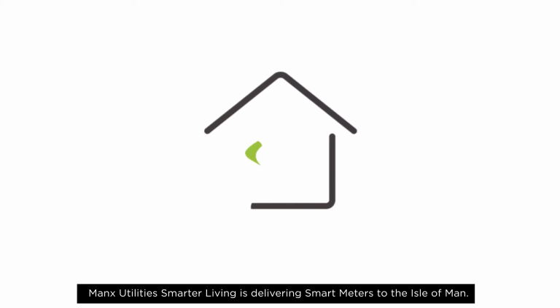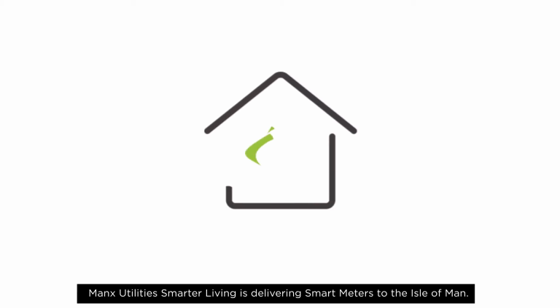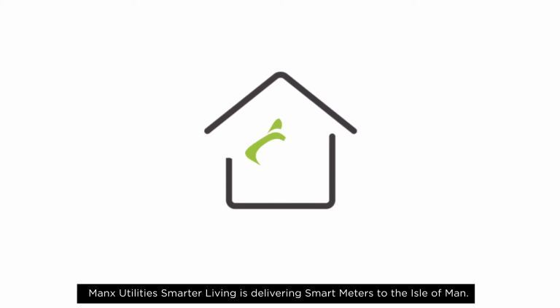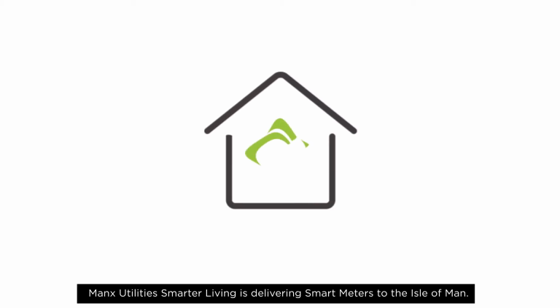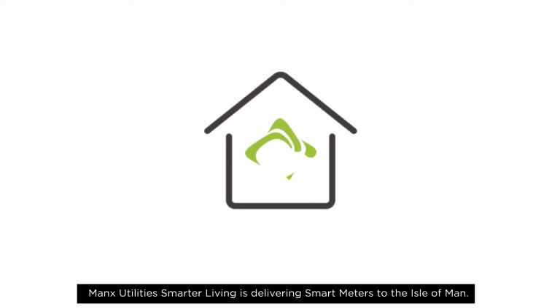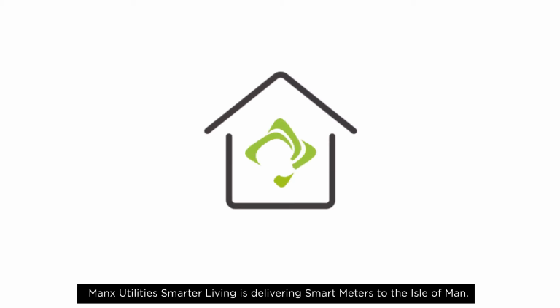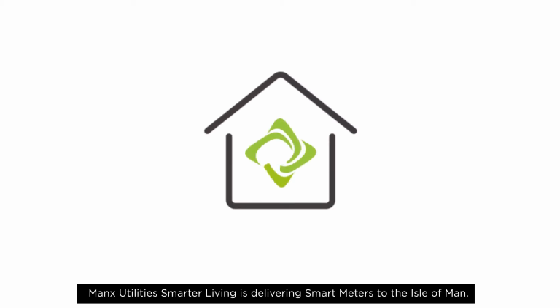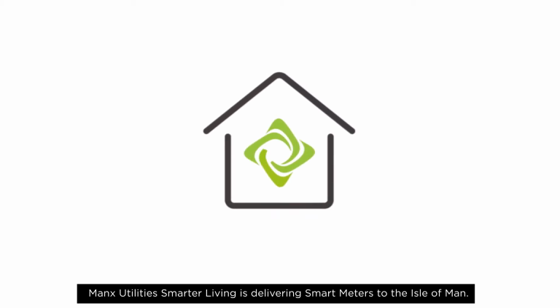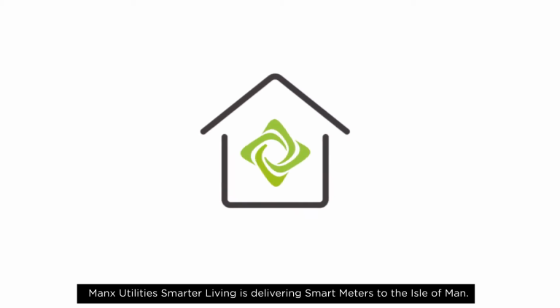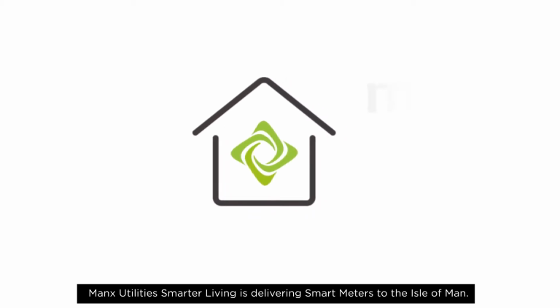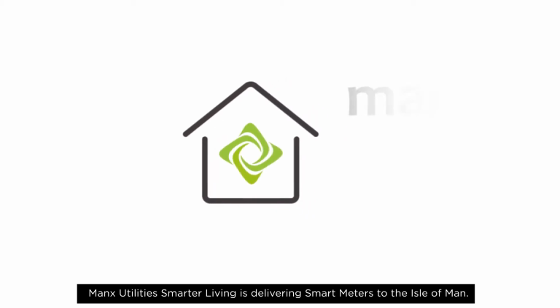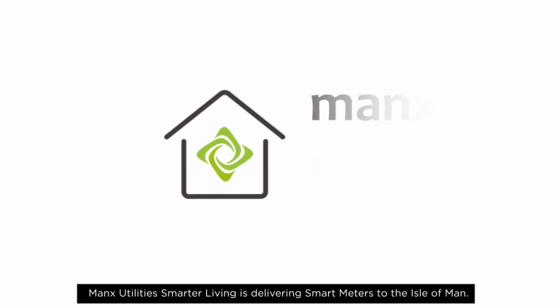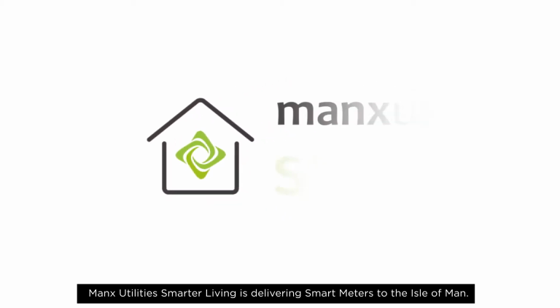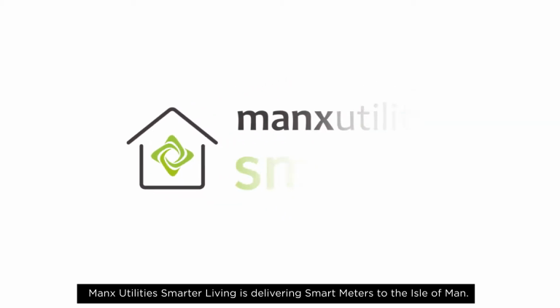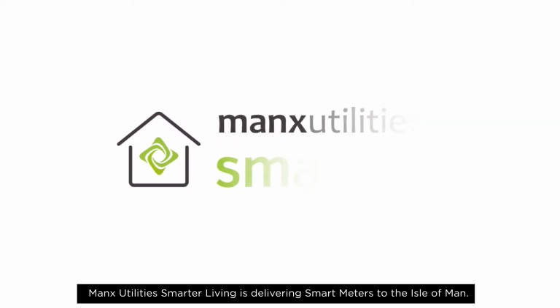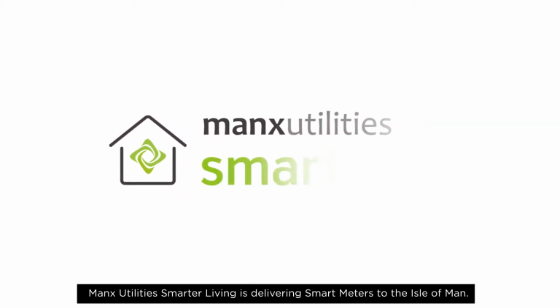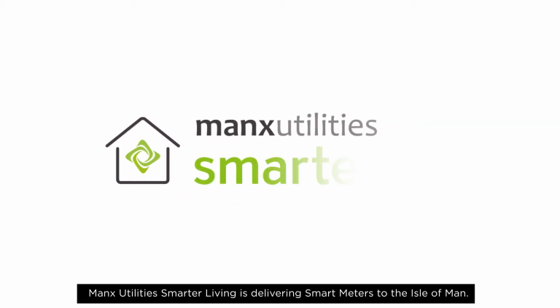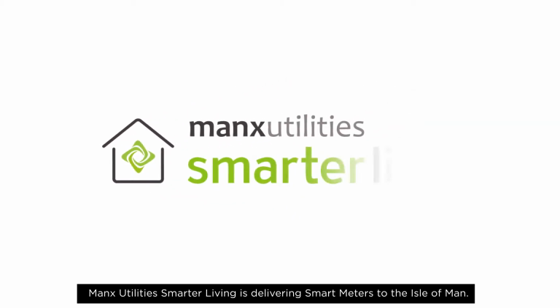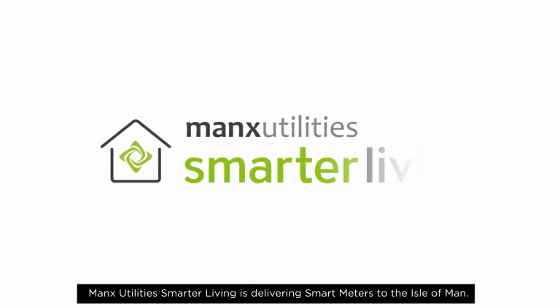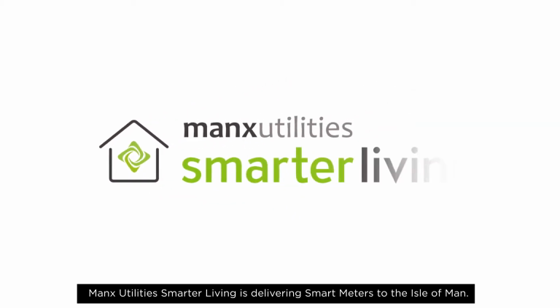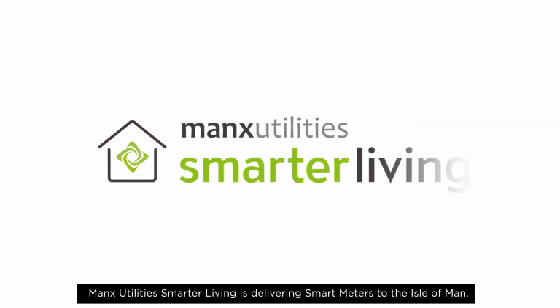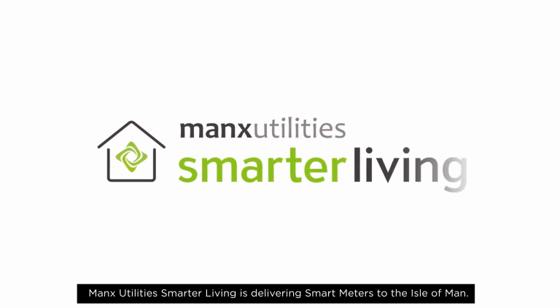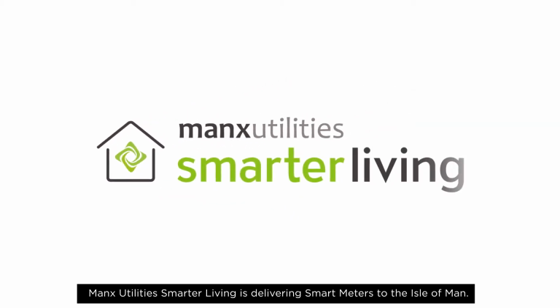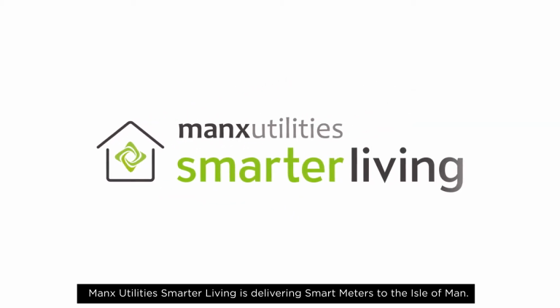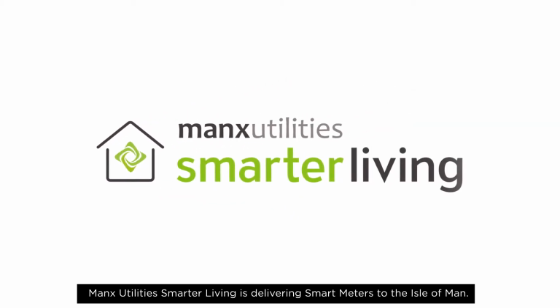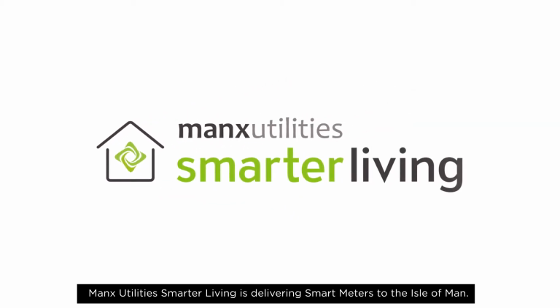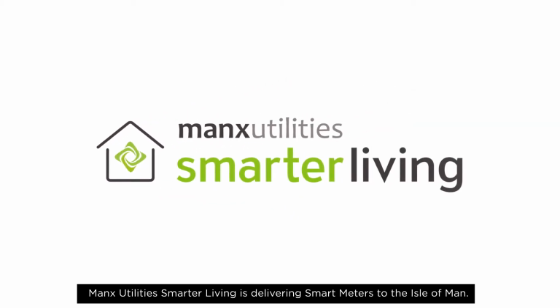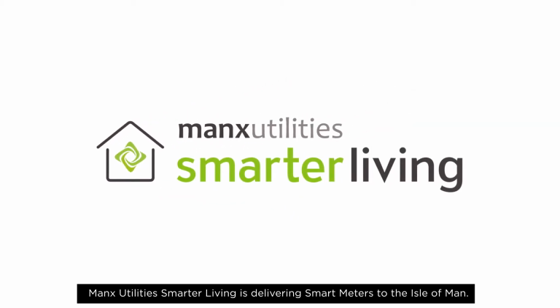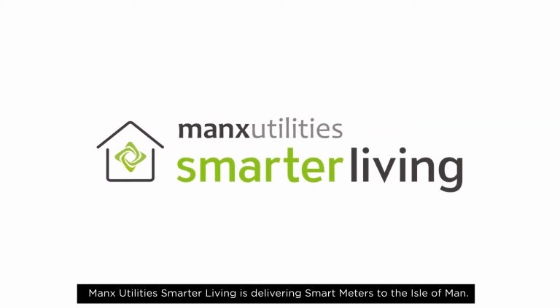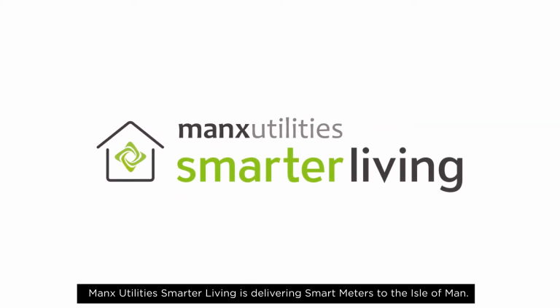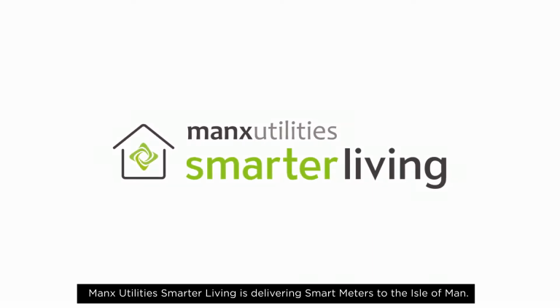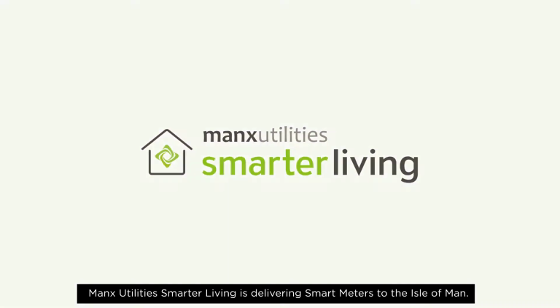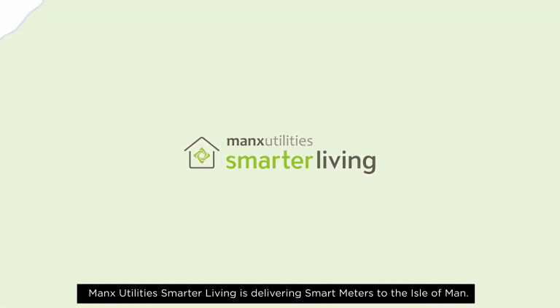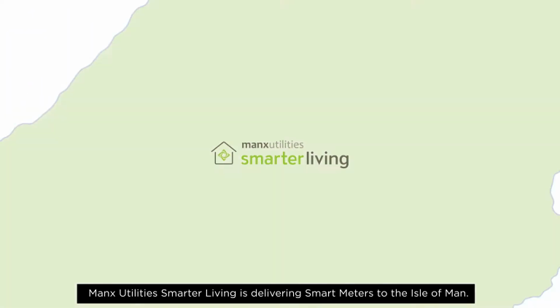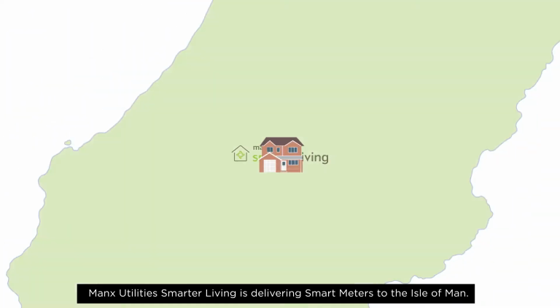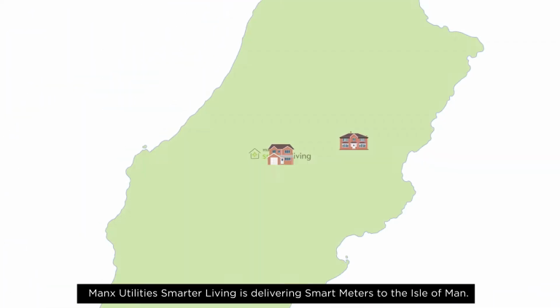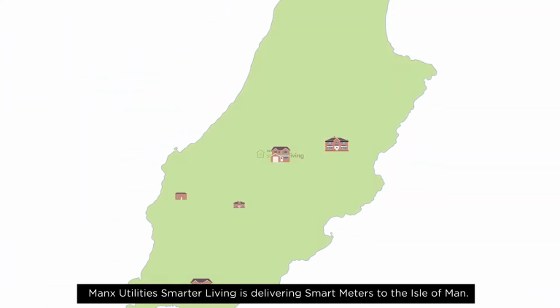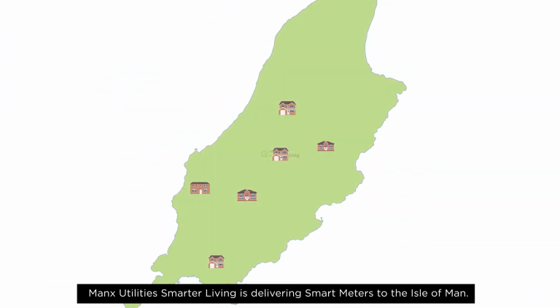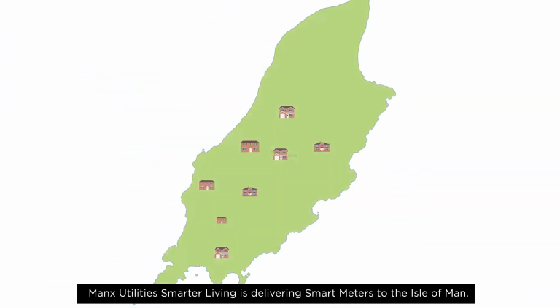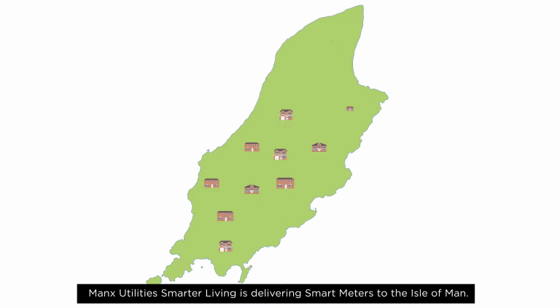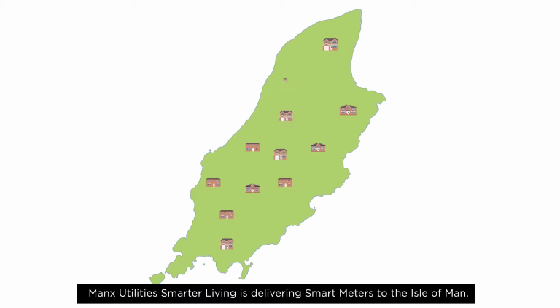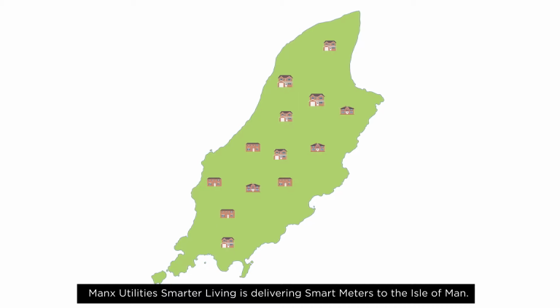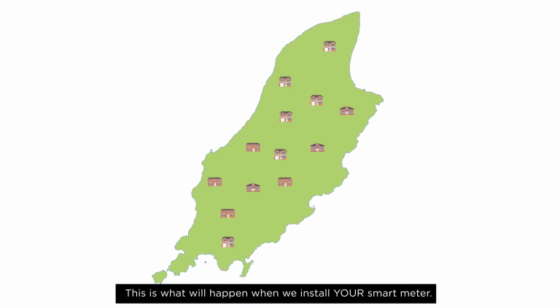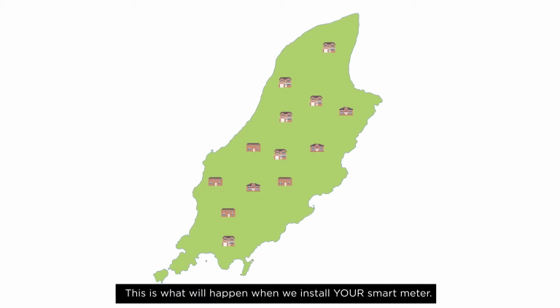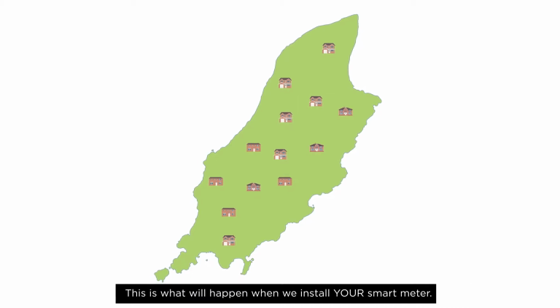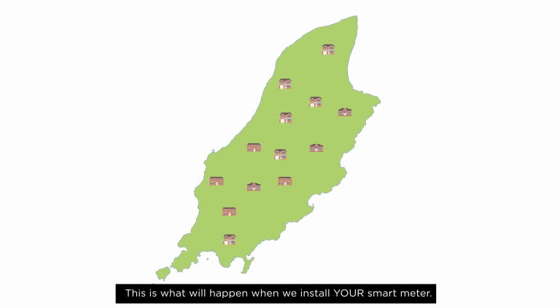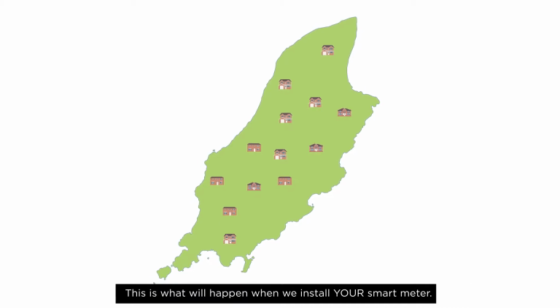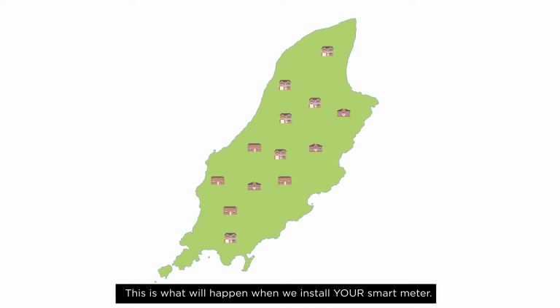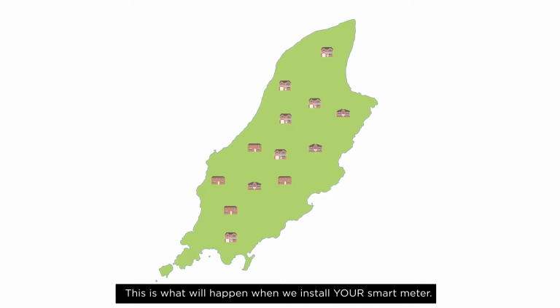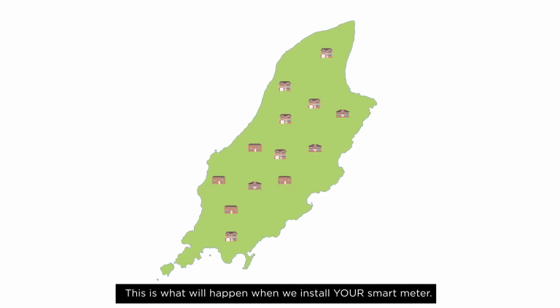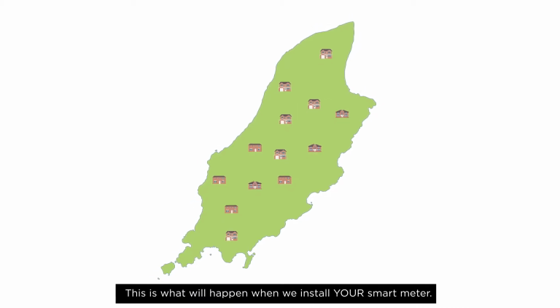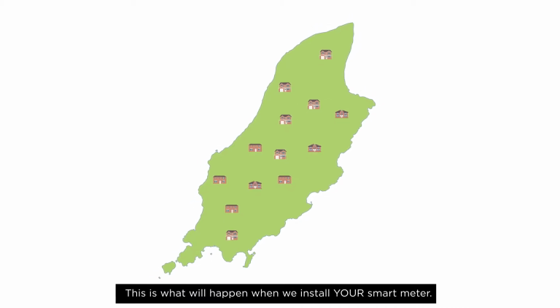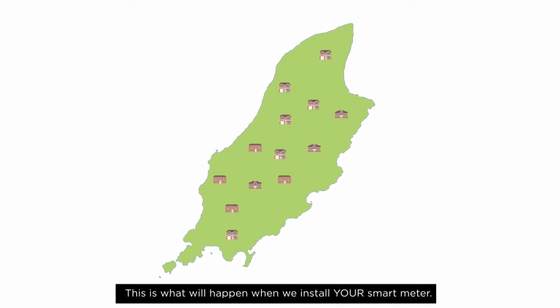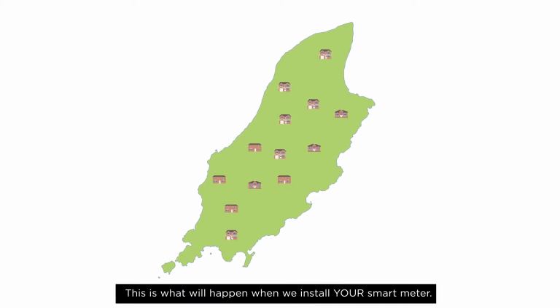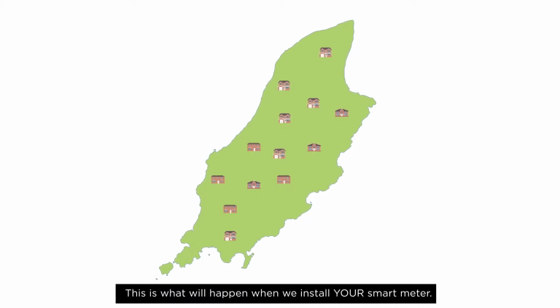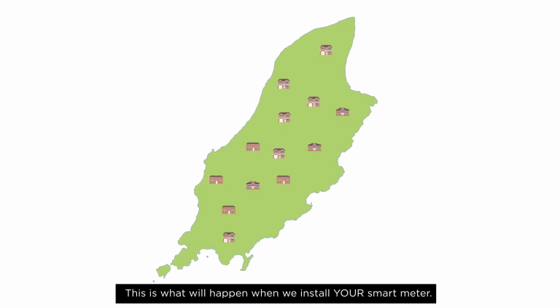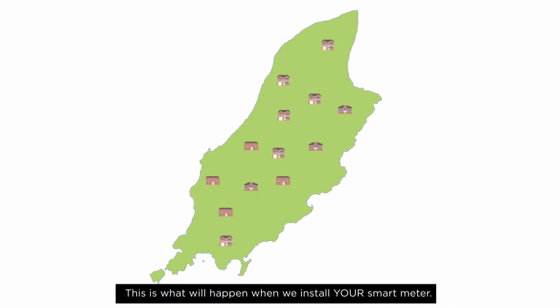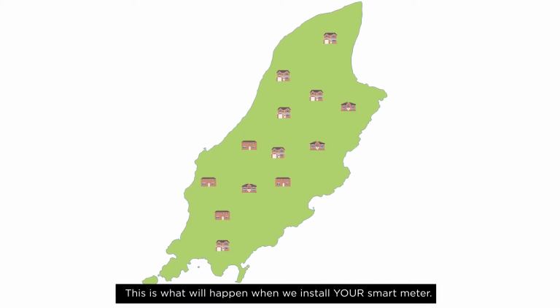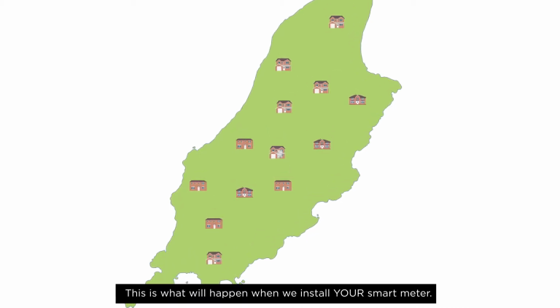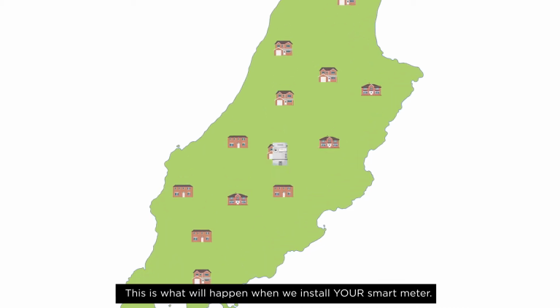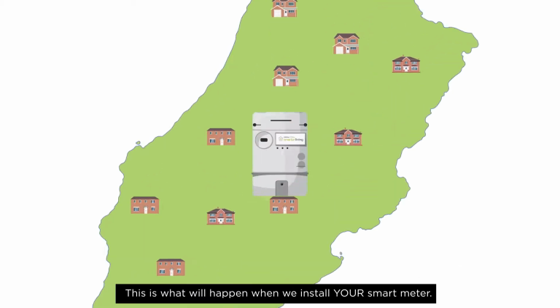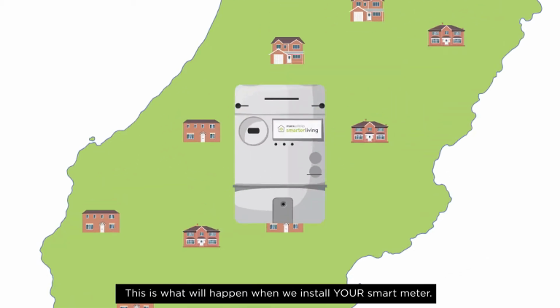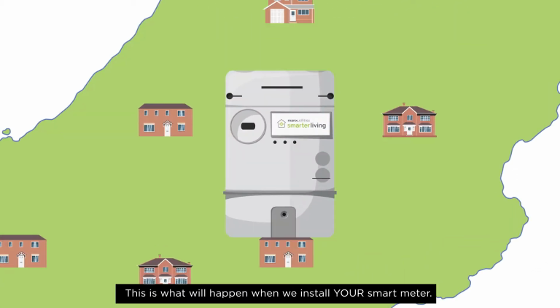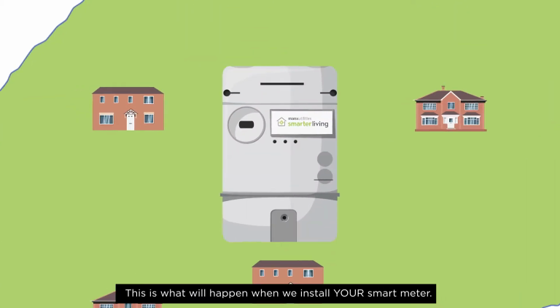Manx Utilities Smarter Living is delivering smart meters to the Isle of Man. This is what will happen when we install your smart meter.